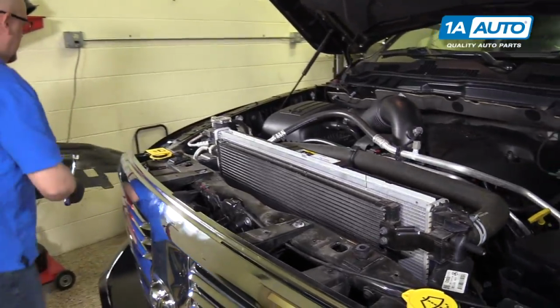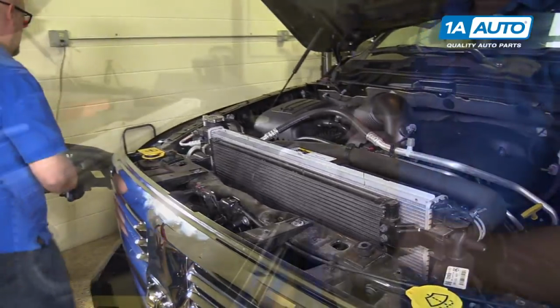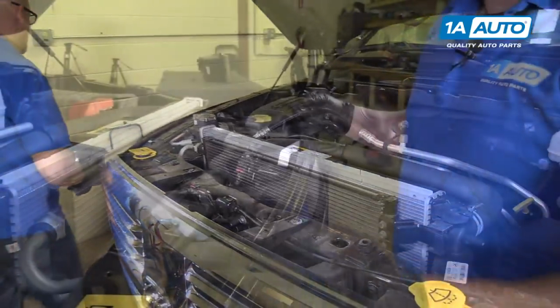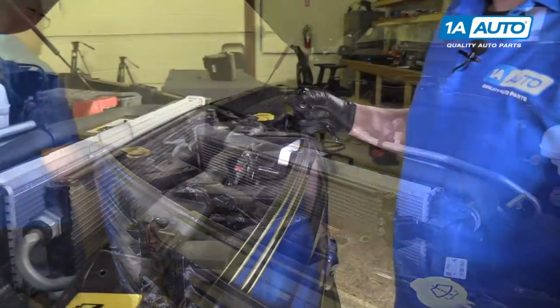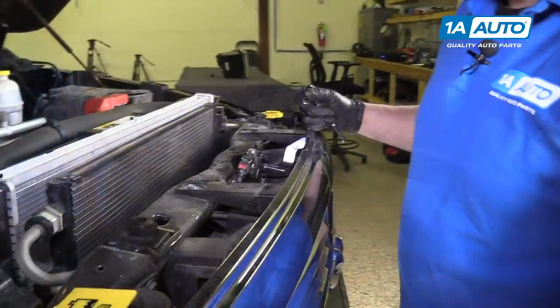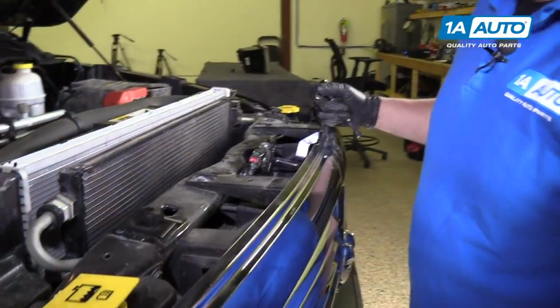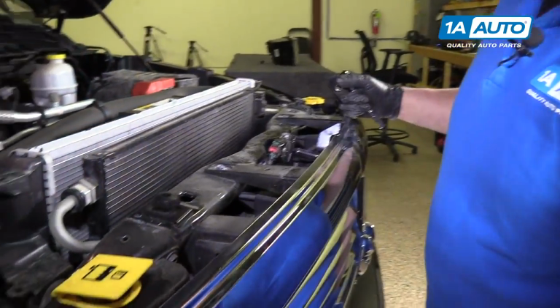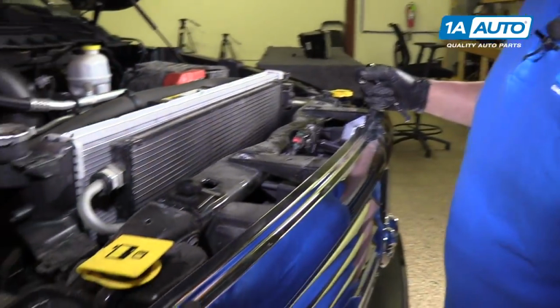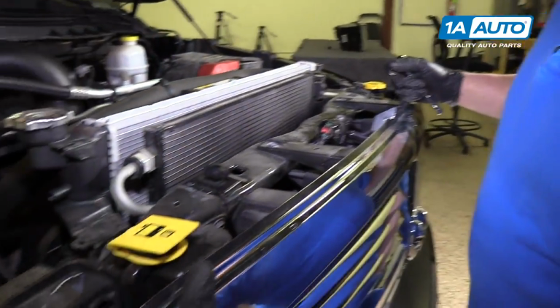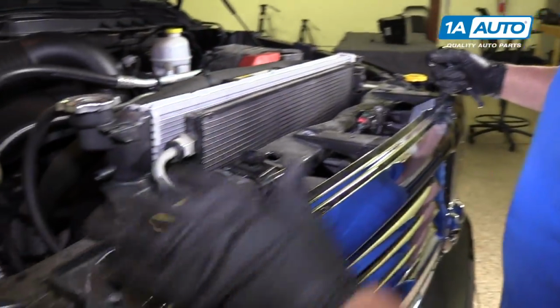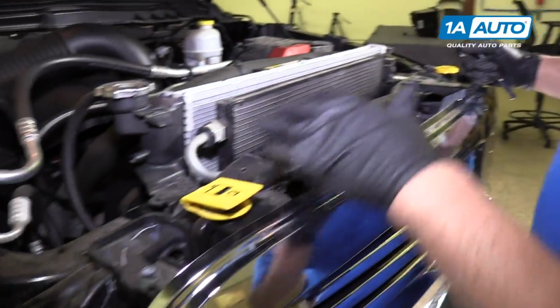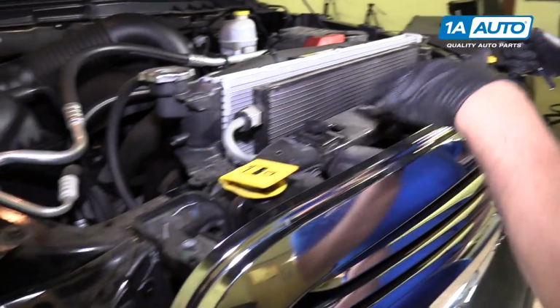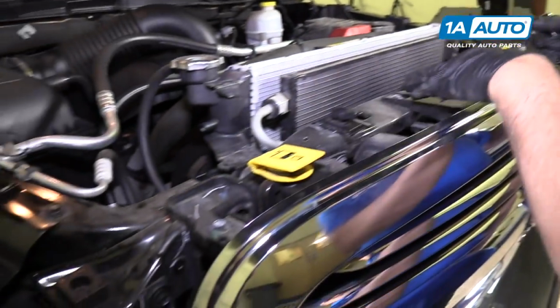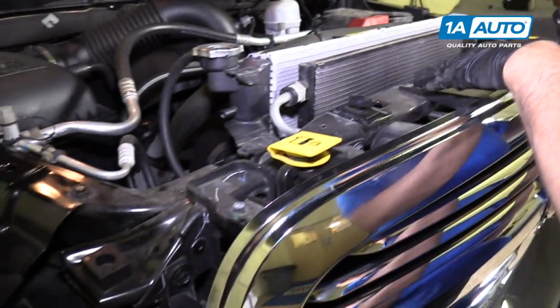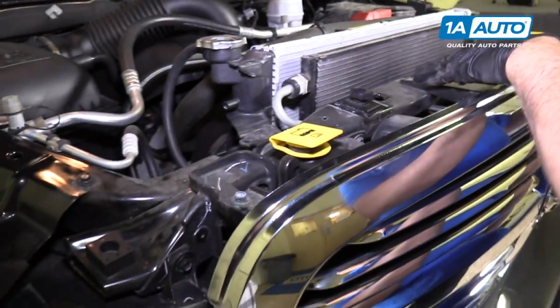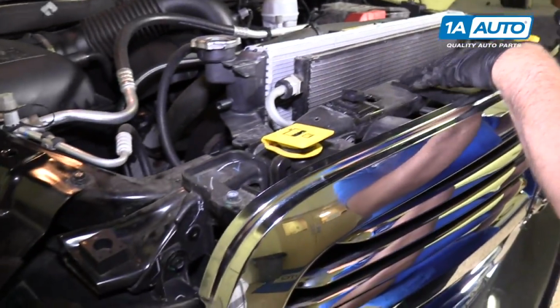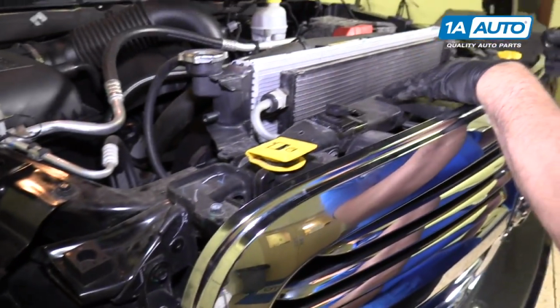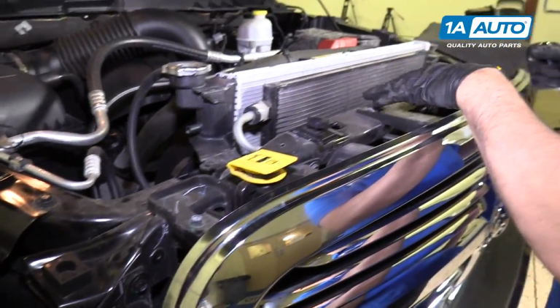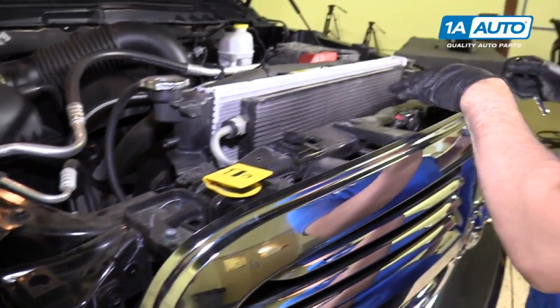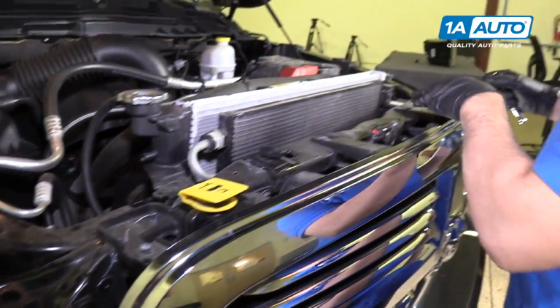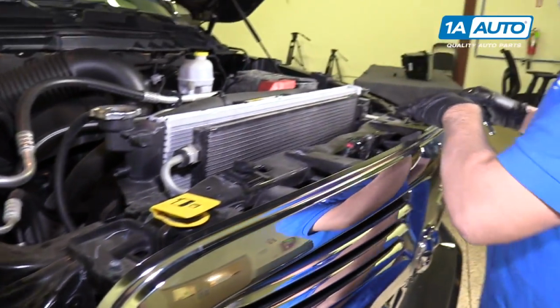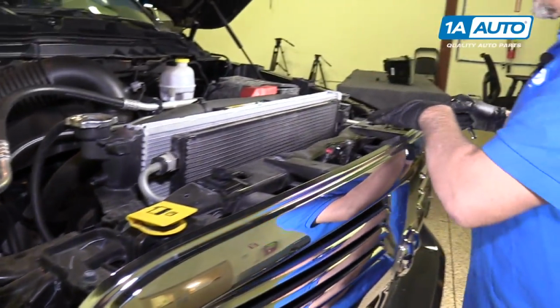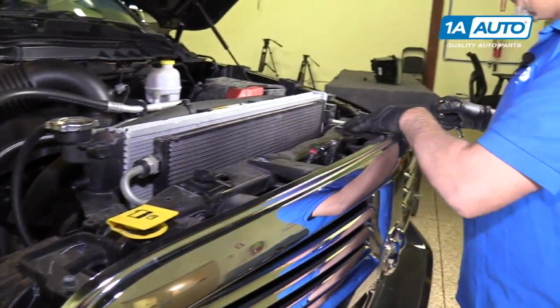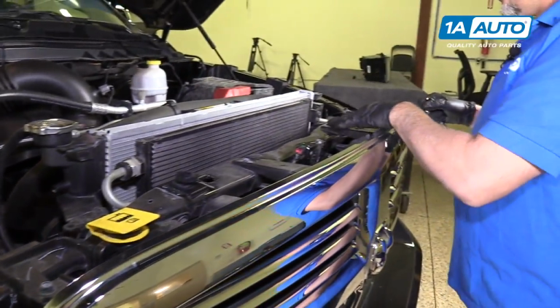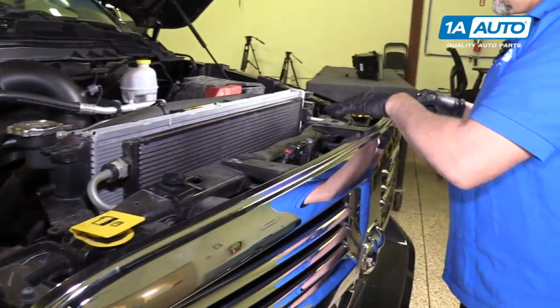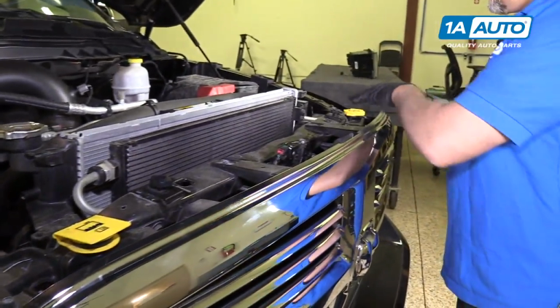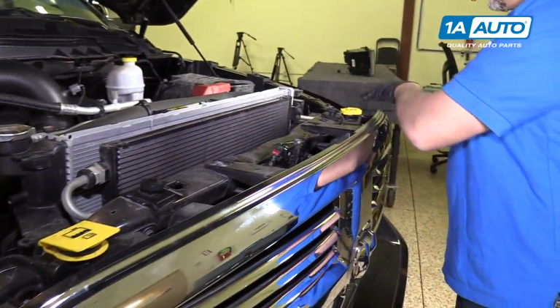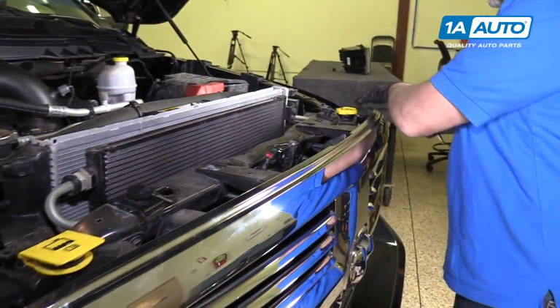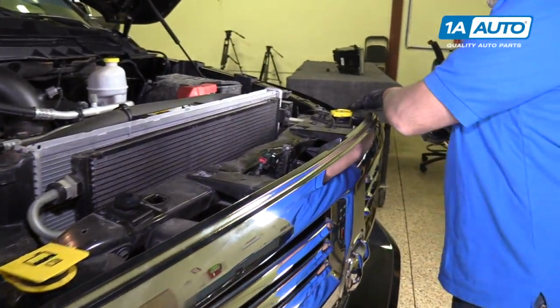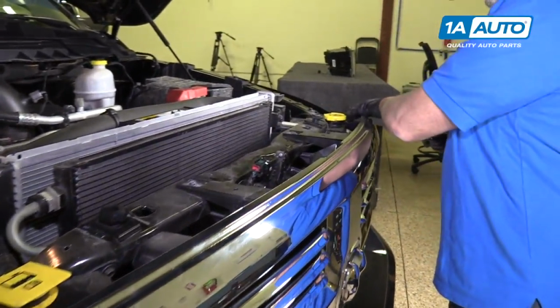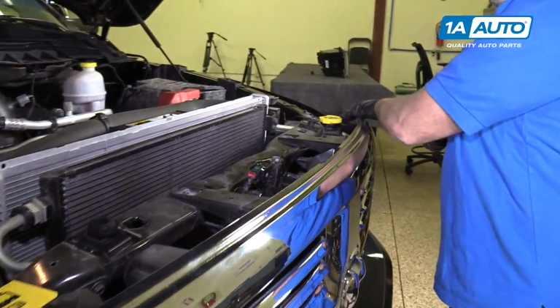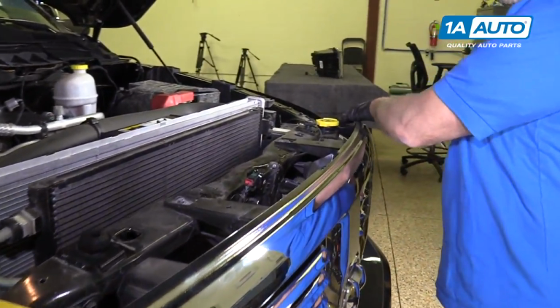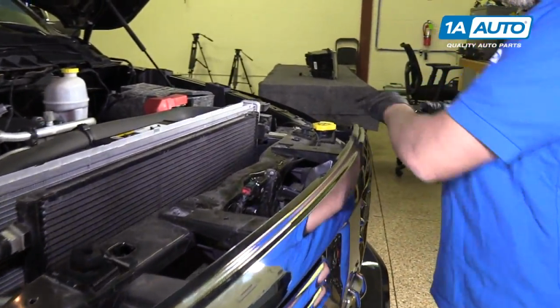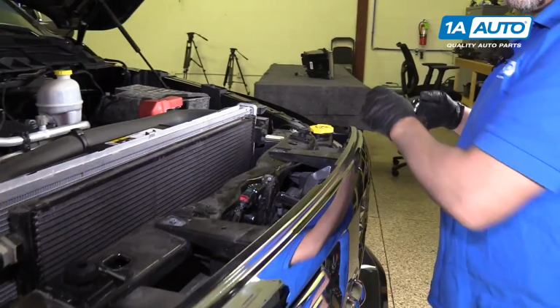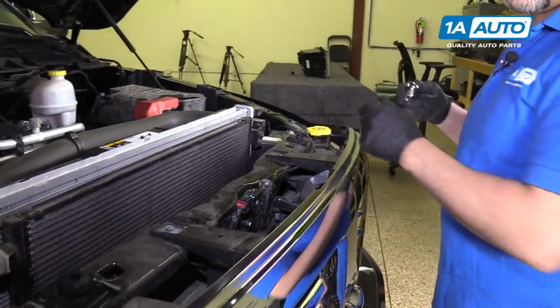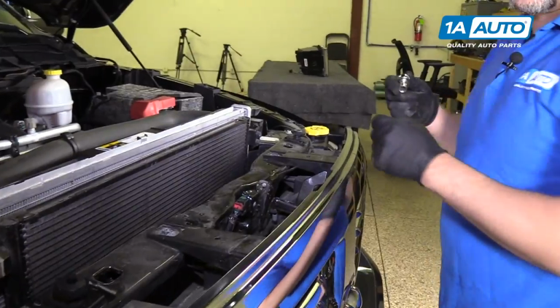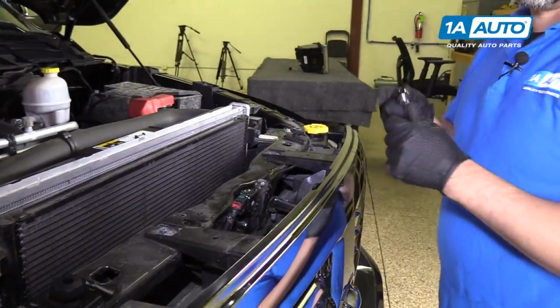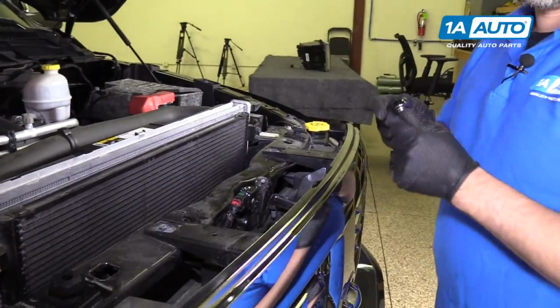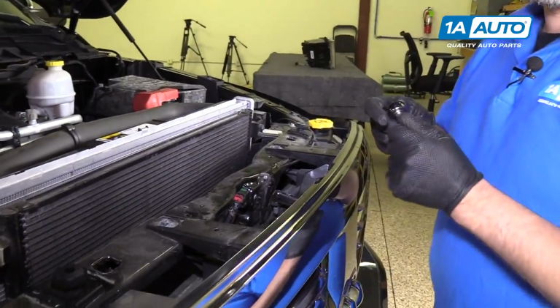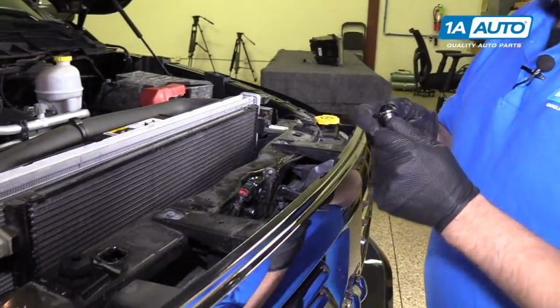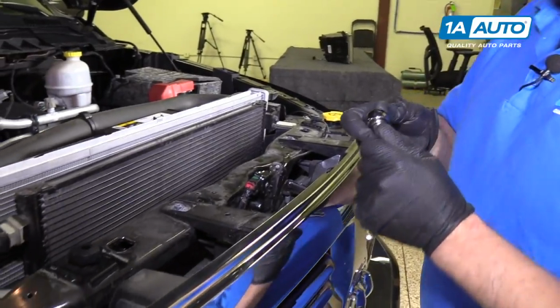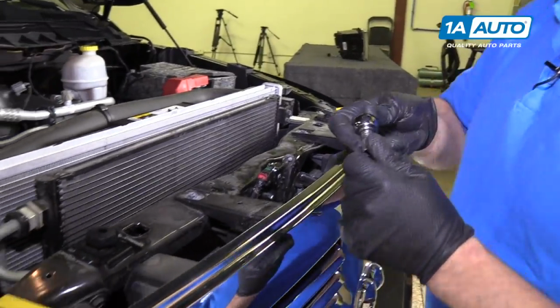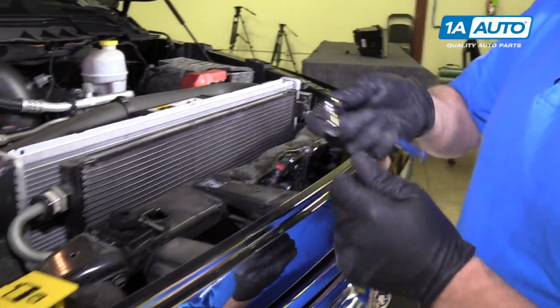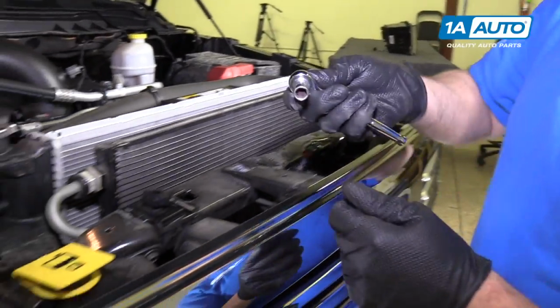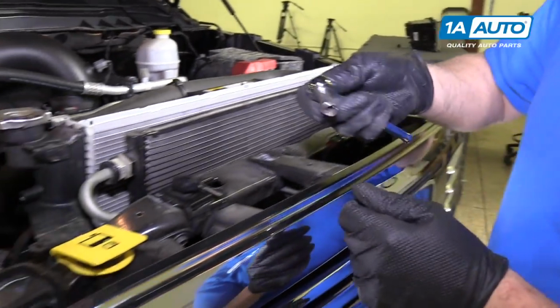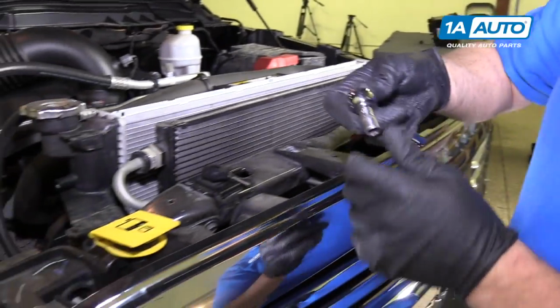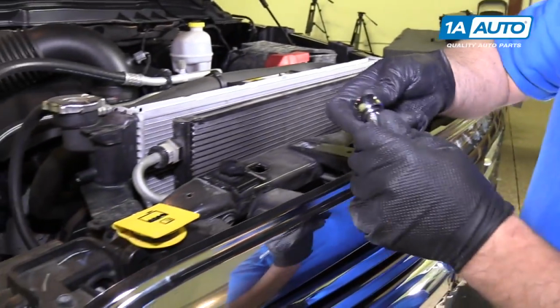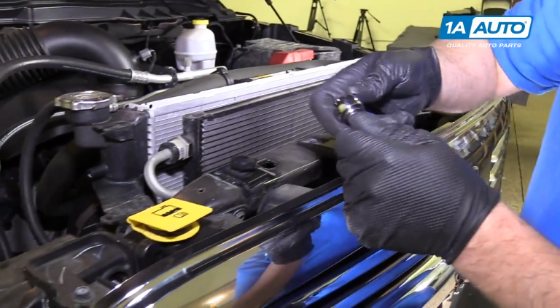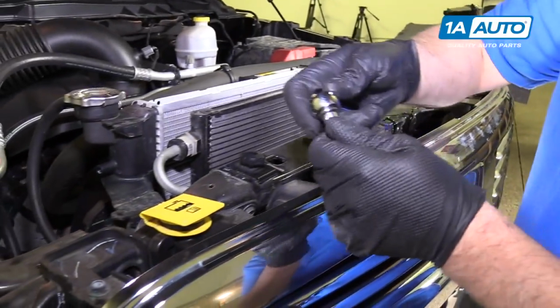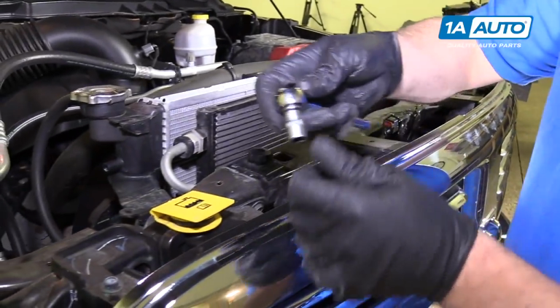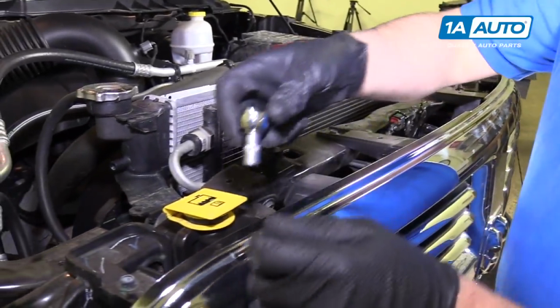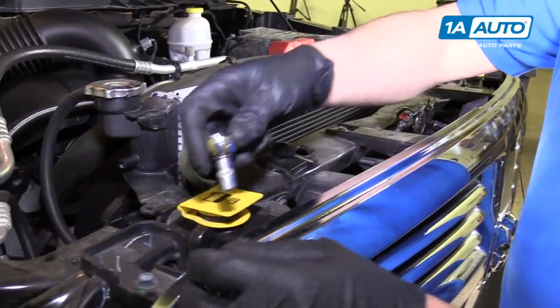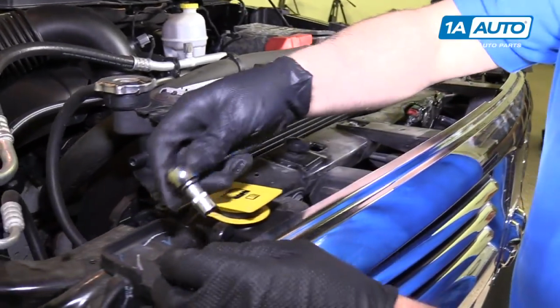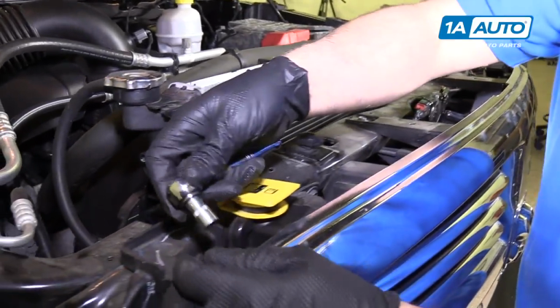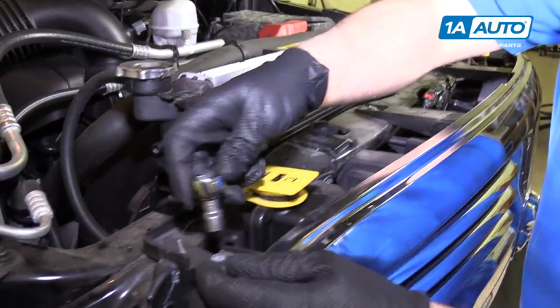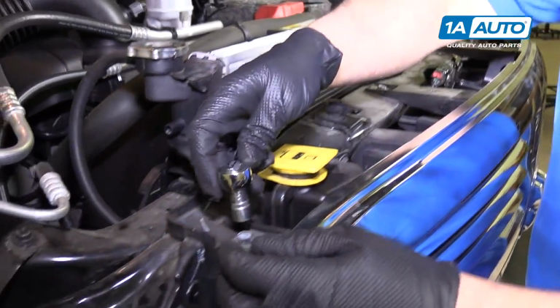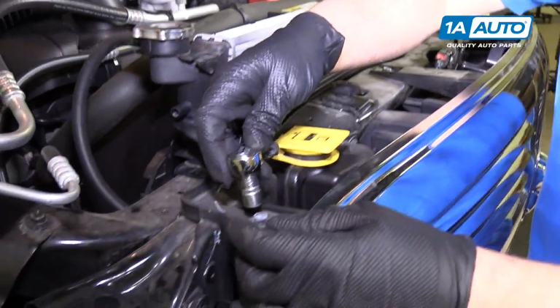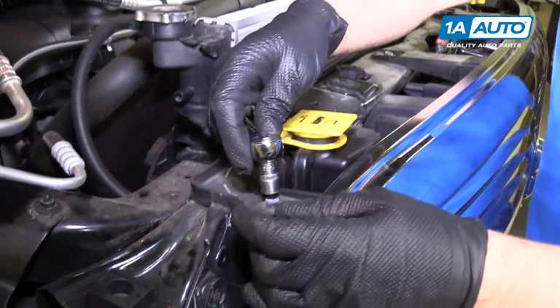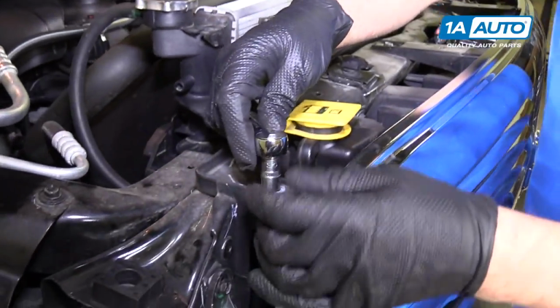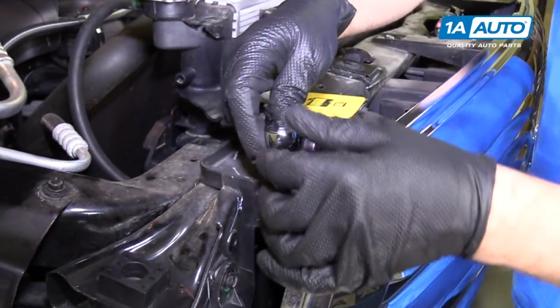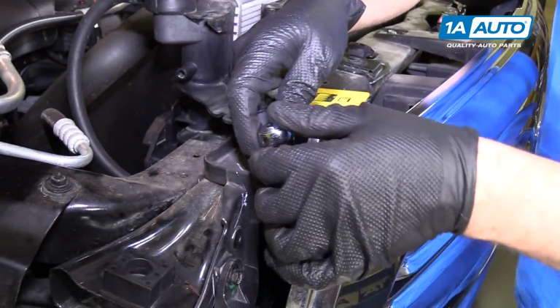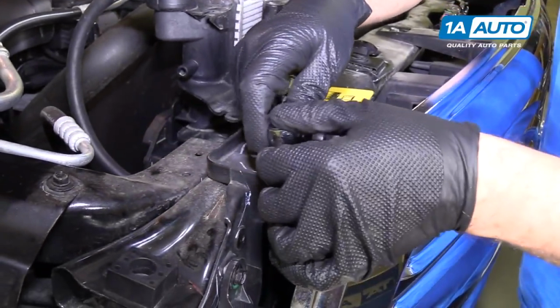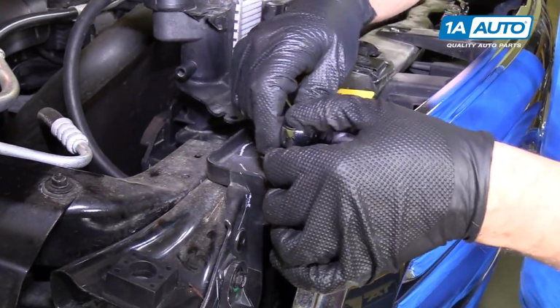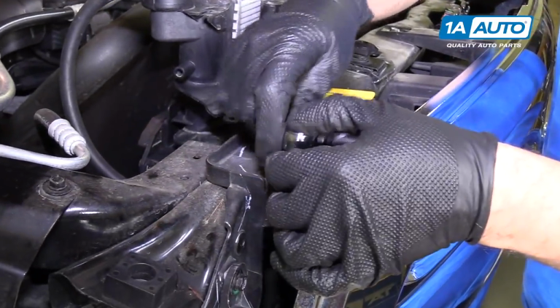We're going to take these four bolts out right here. They're 10 millimeters. We'll use a 10 millimeter socket and a ratchet.